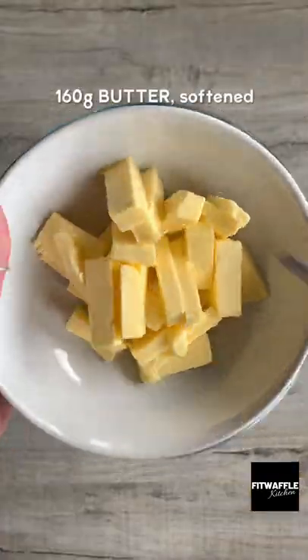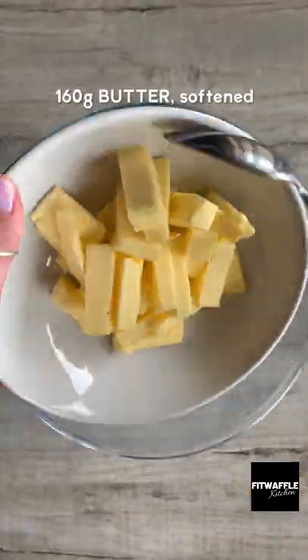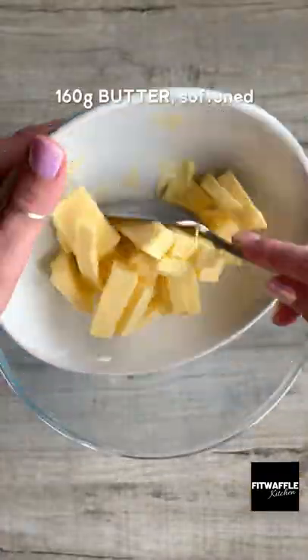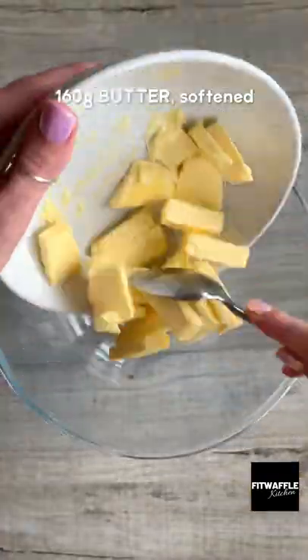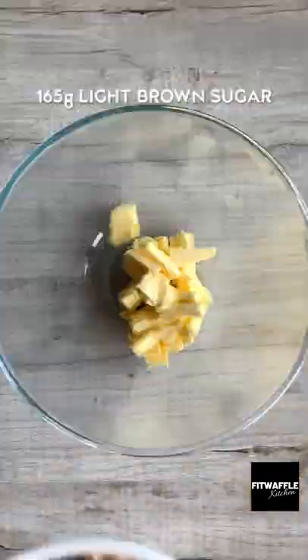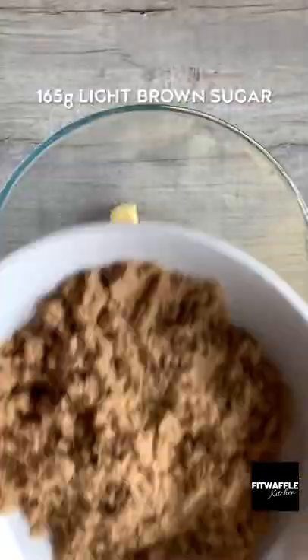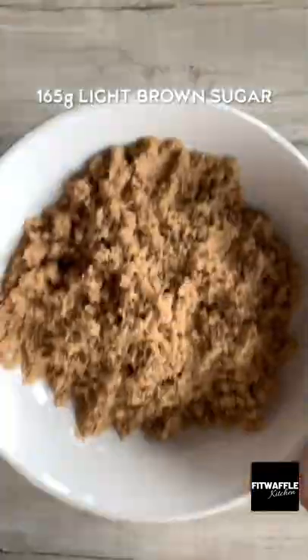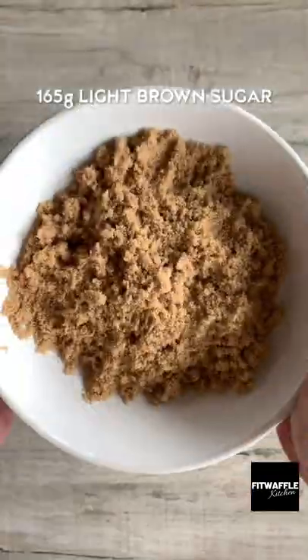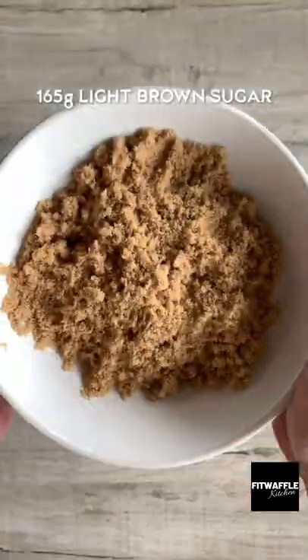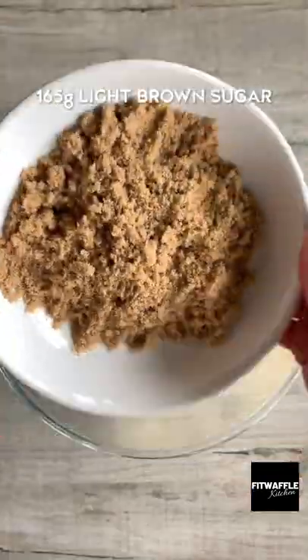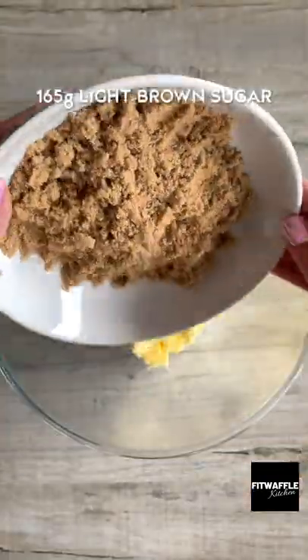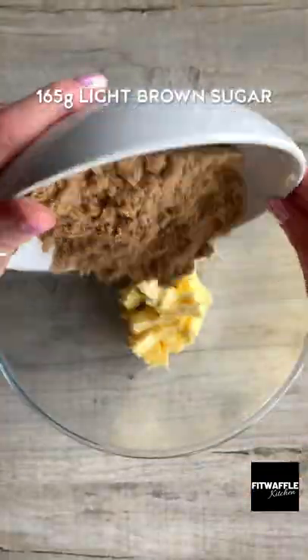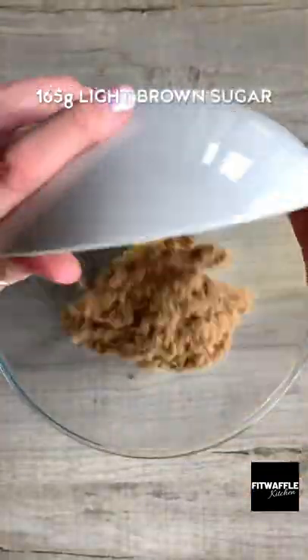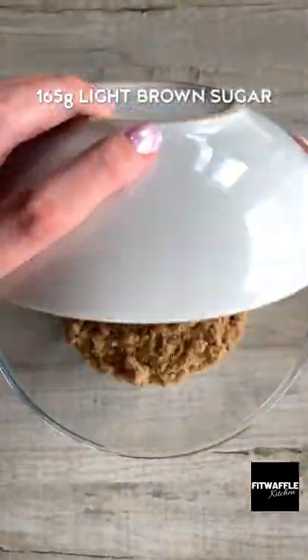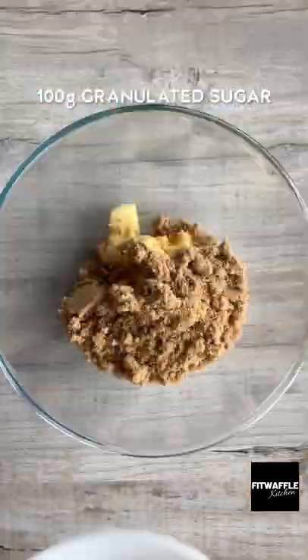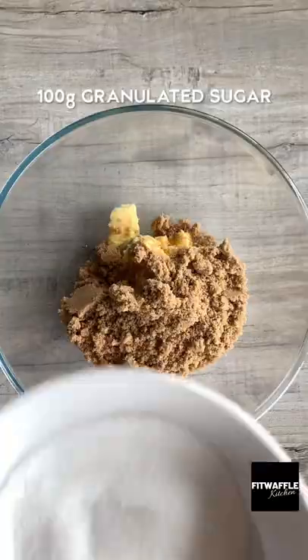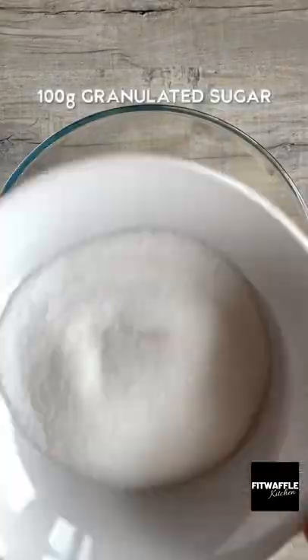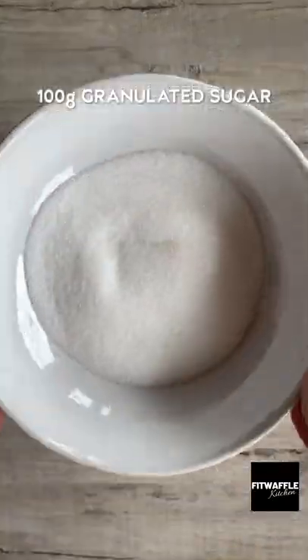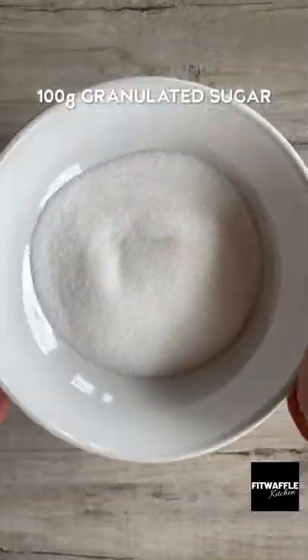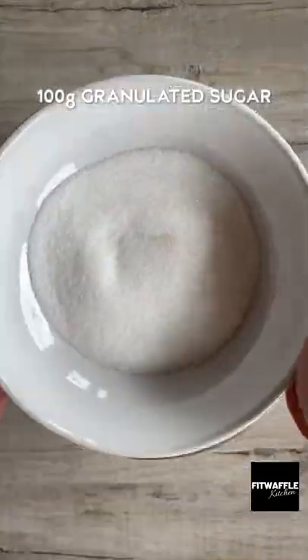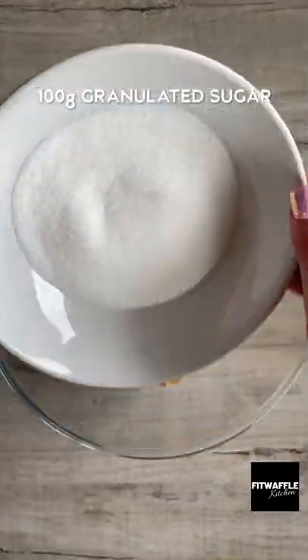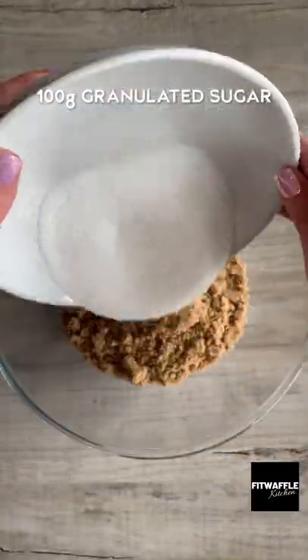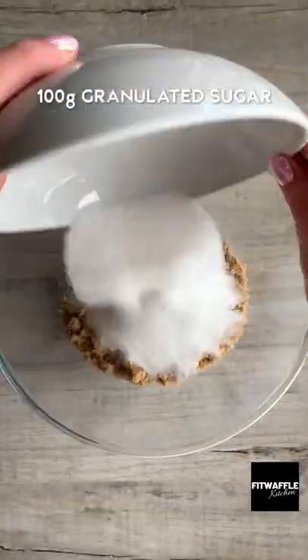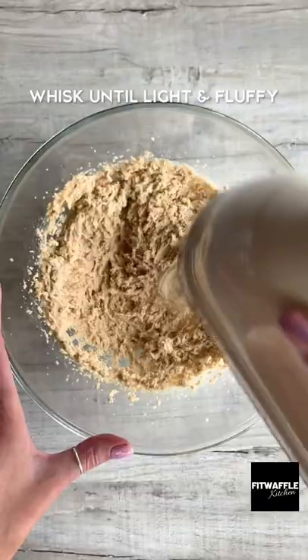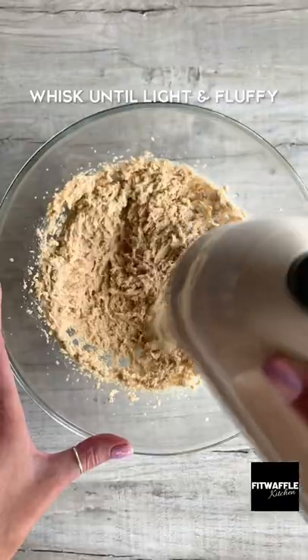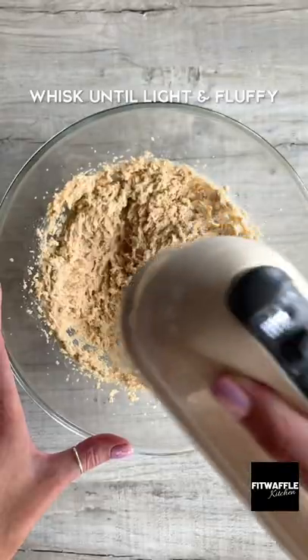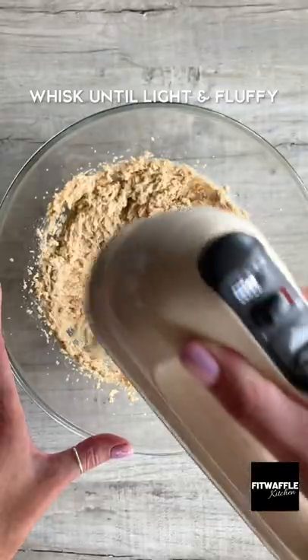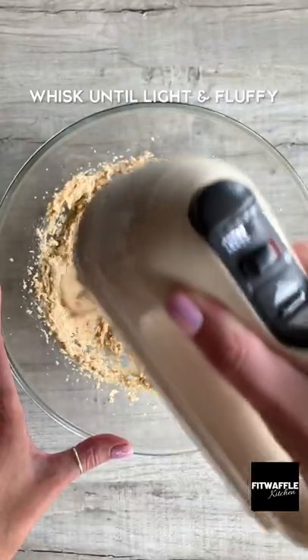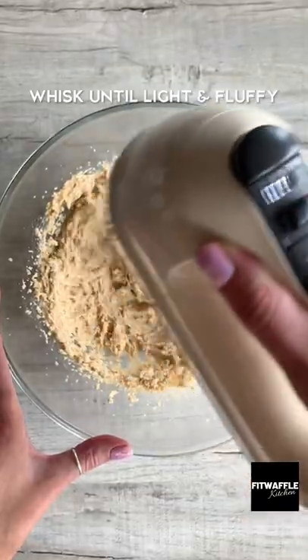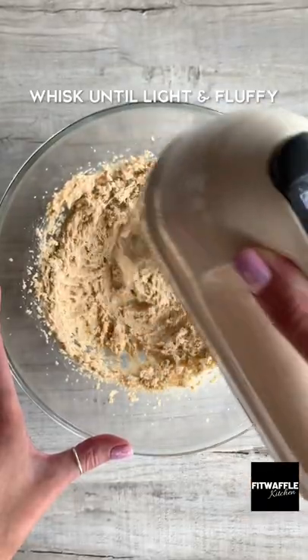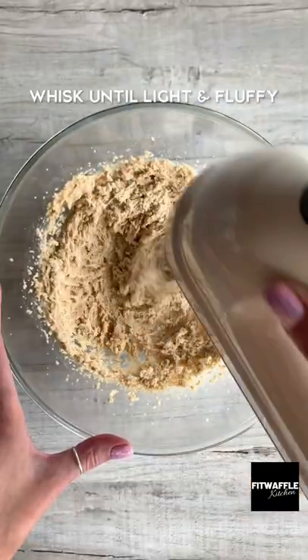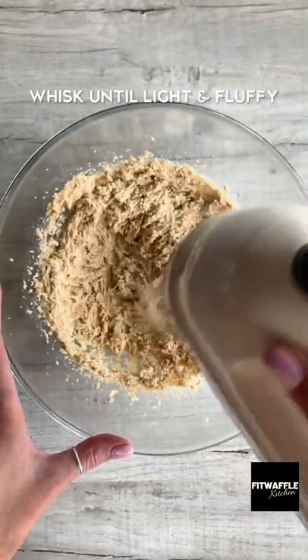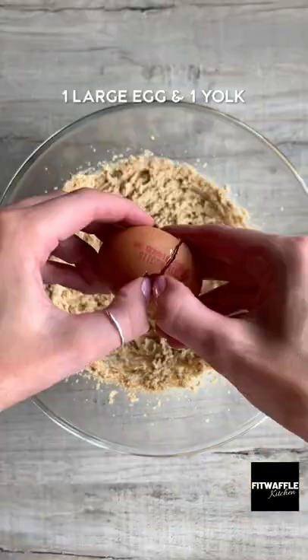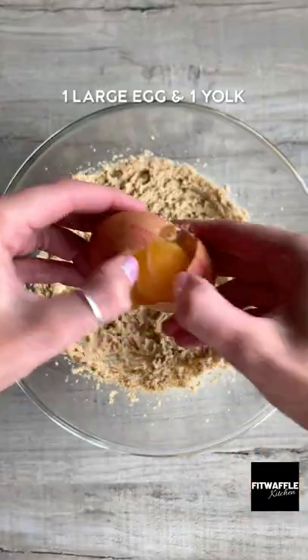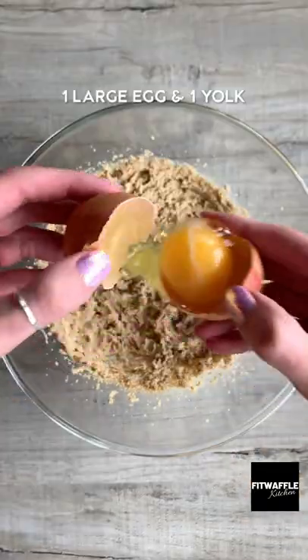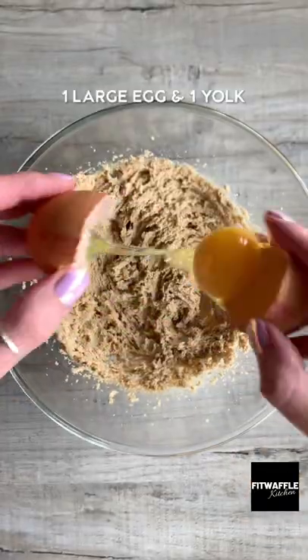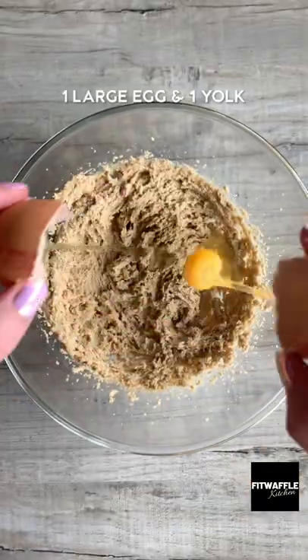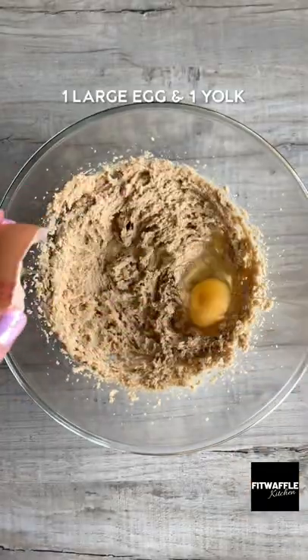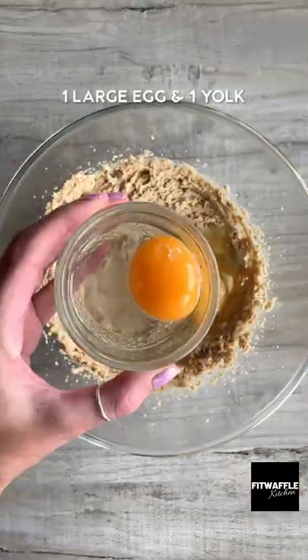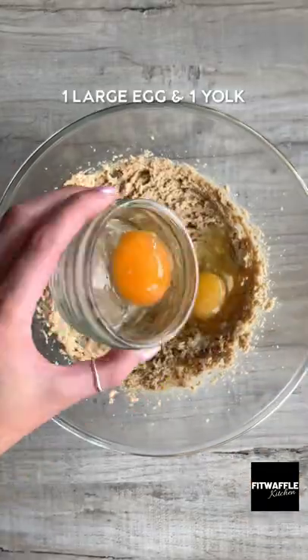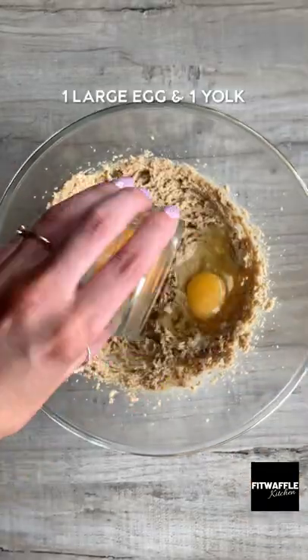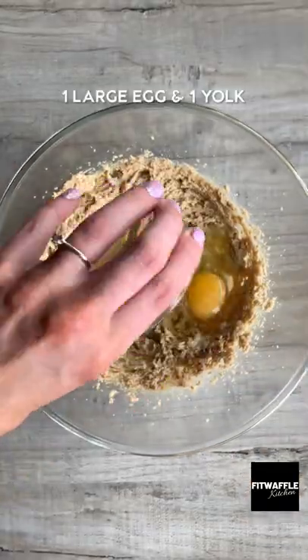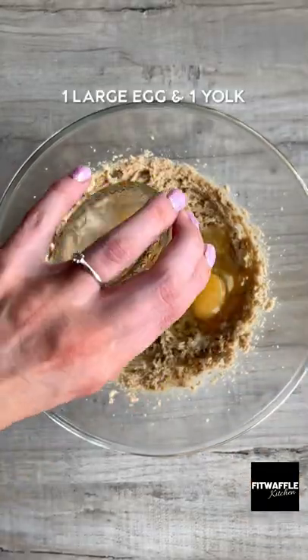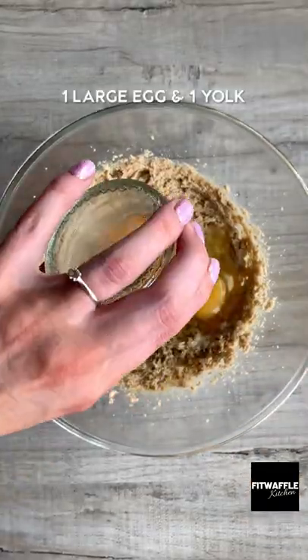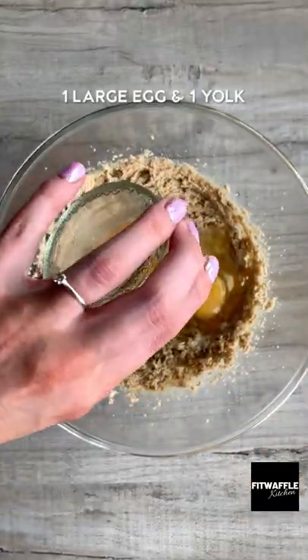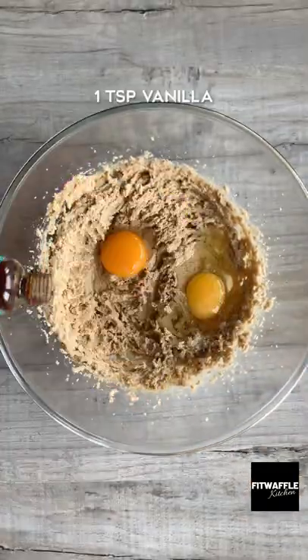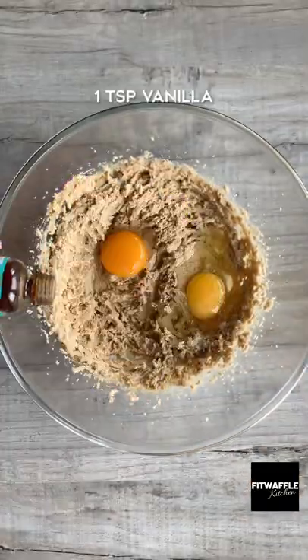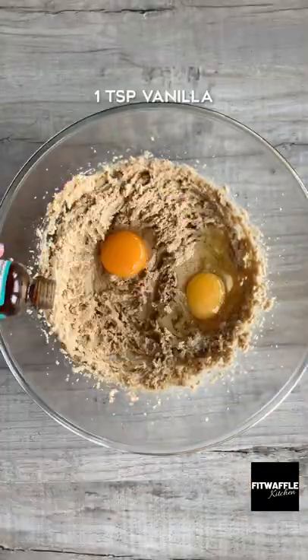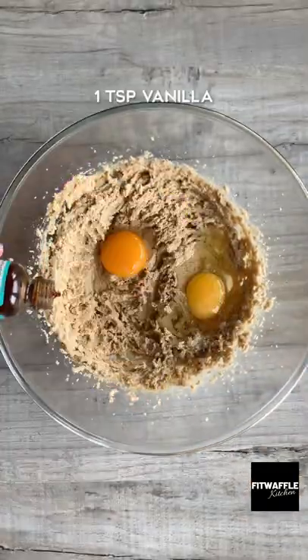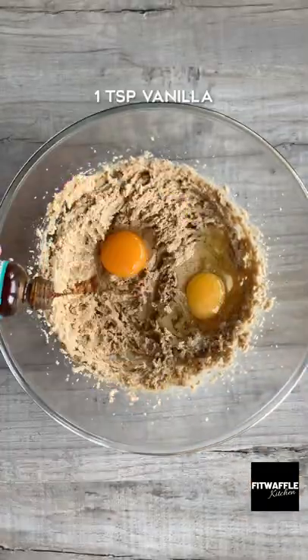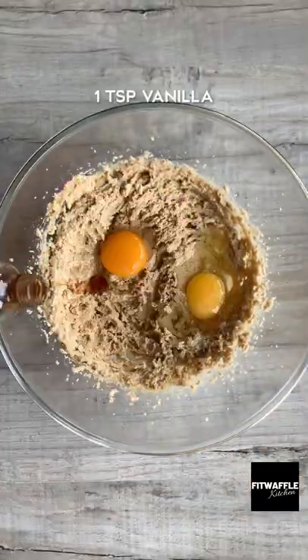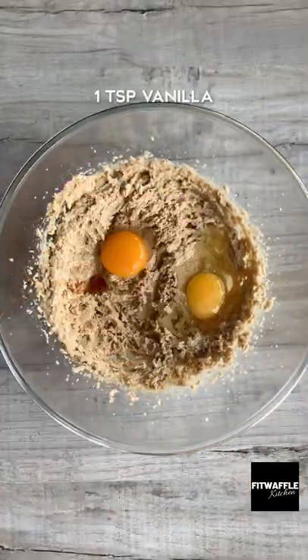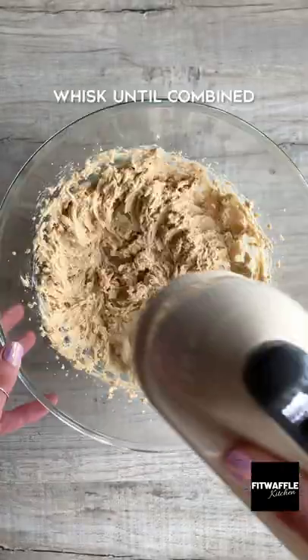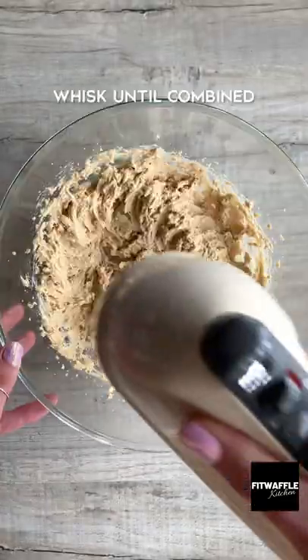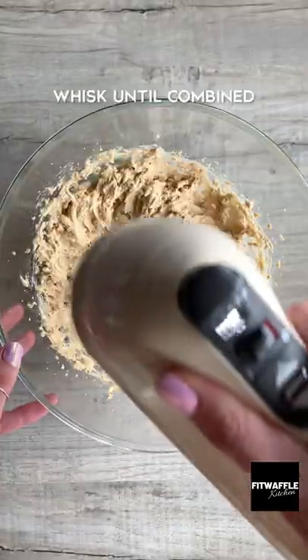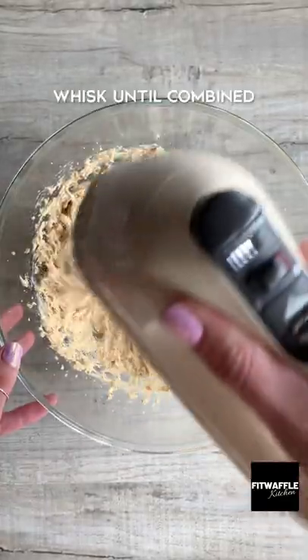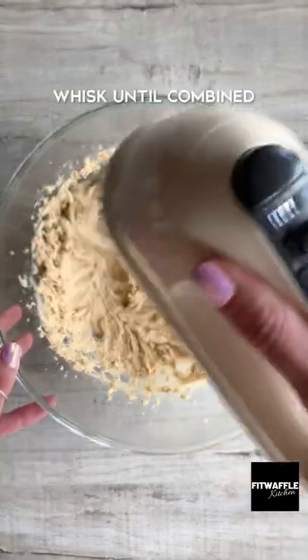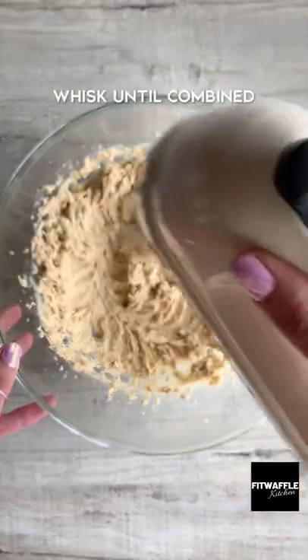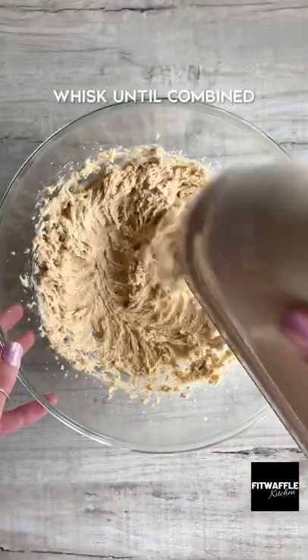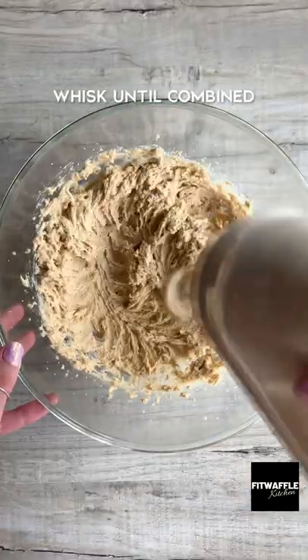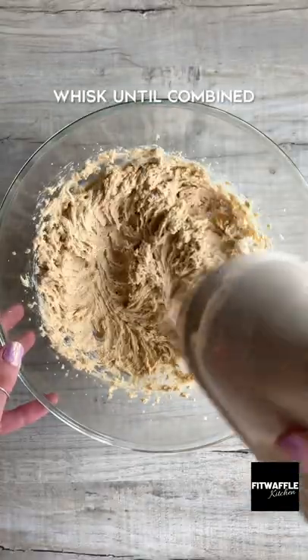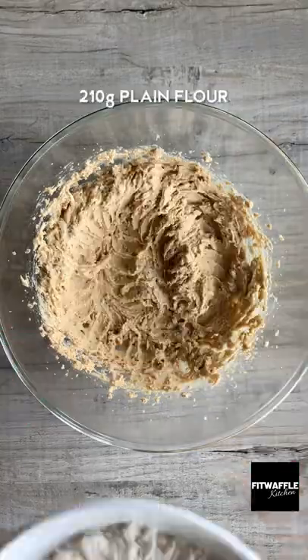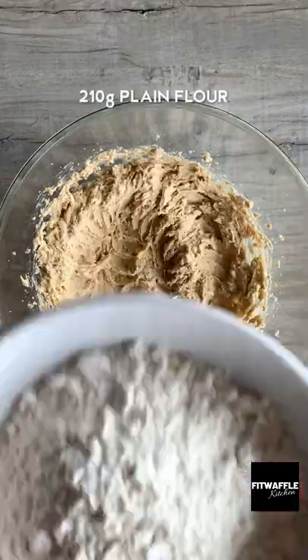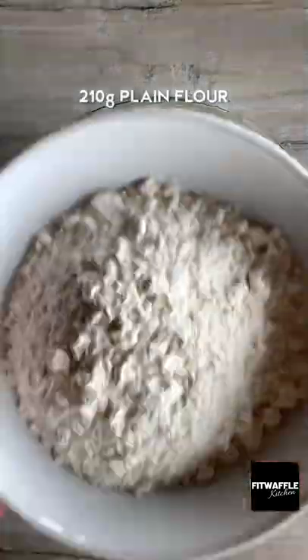Add softened butter, light brown sugar and granulated sugar to a bowl and whisk until light and fluffy. Add one egg, one egg yolk and vanilla and whisk until combined.